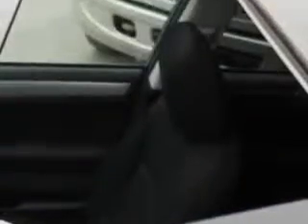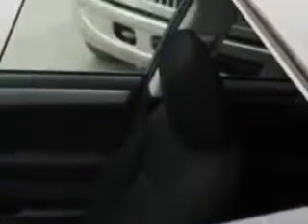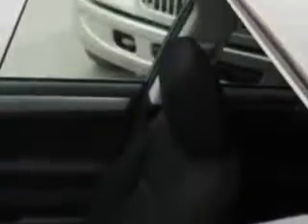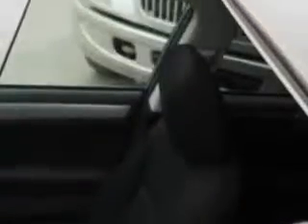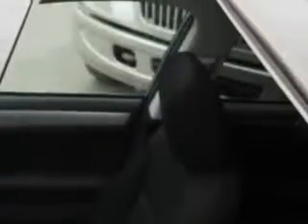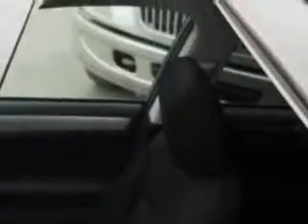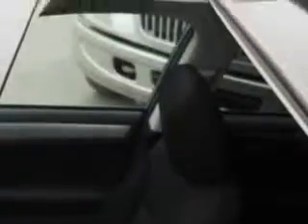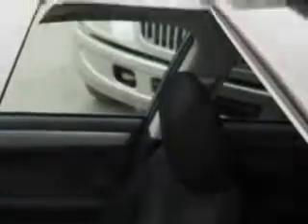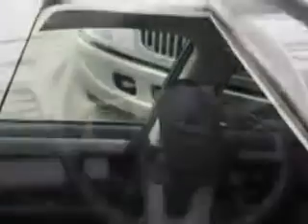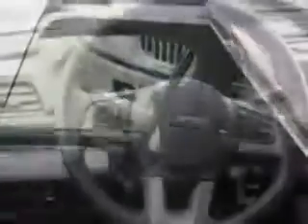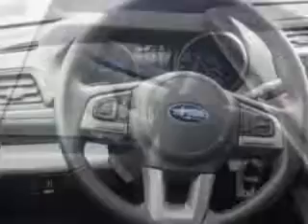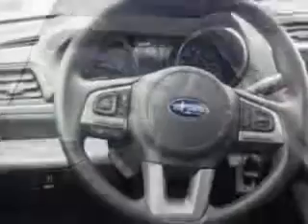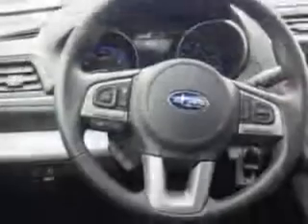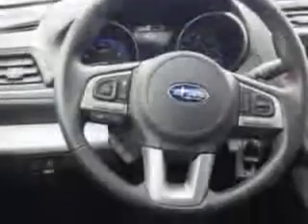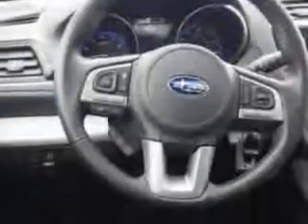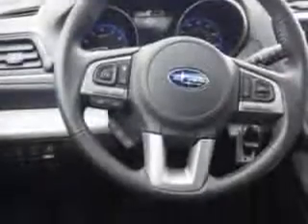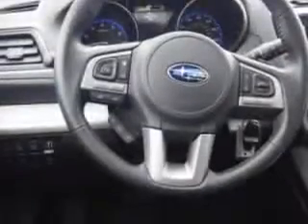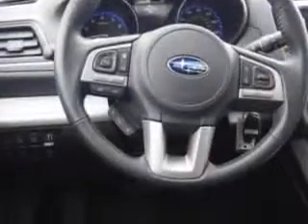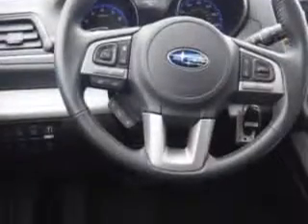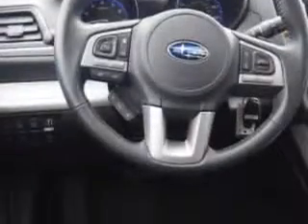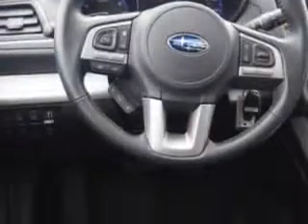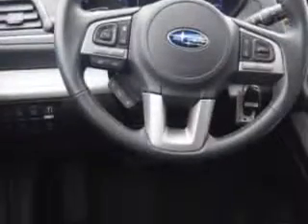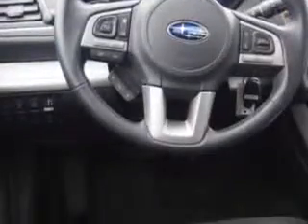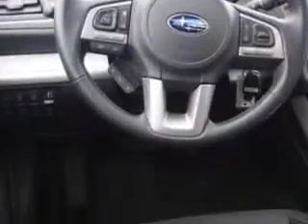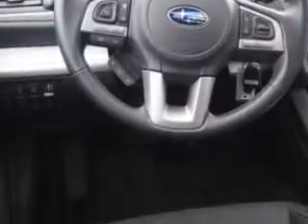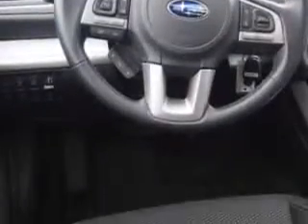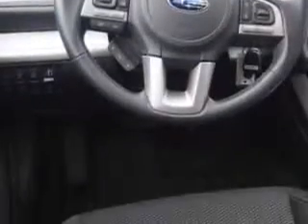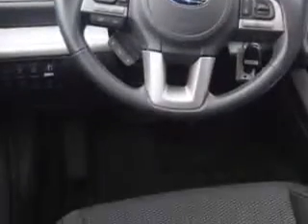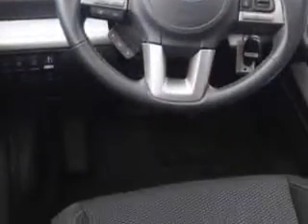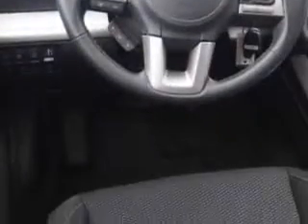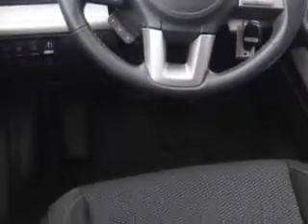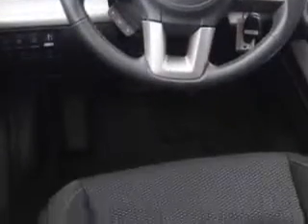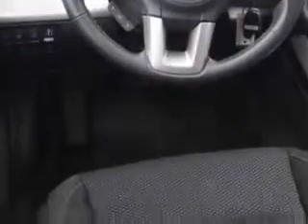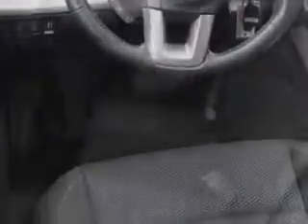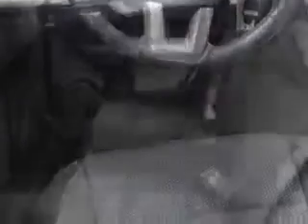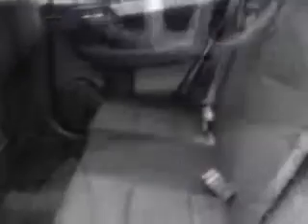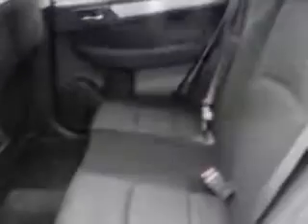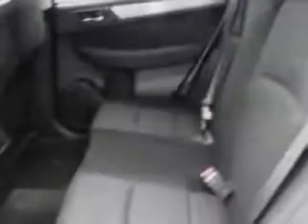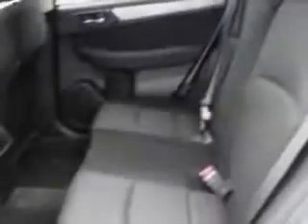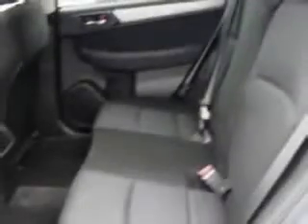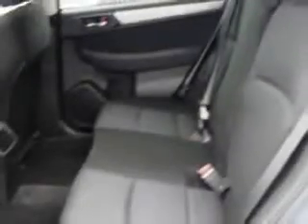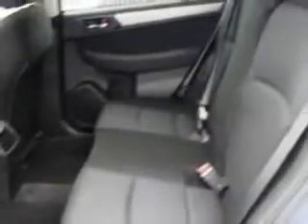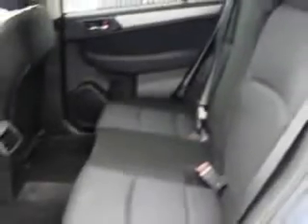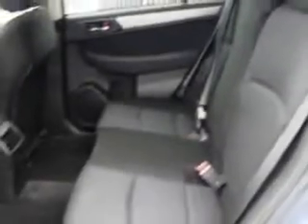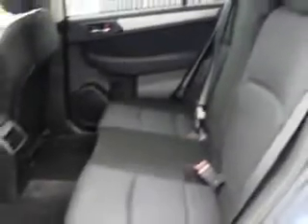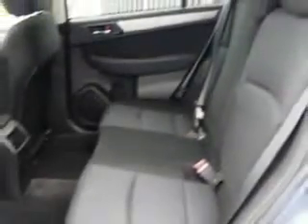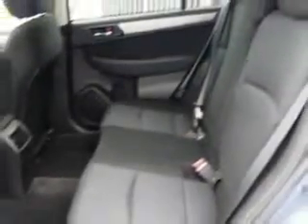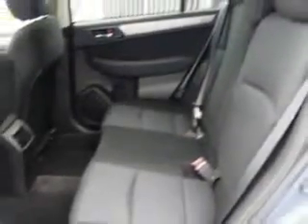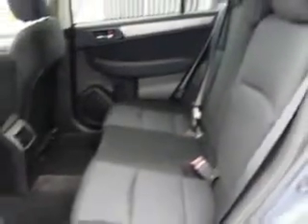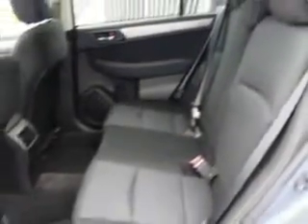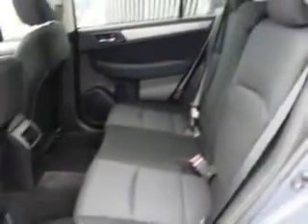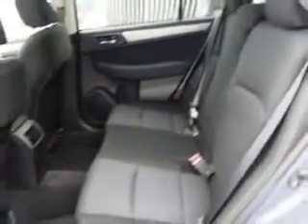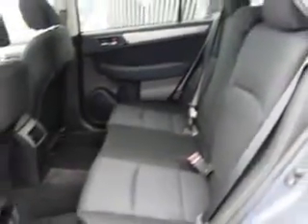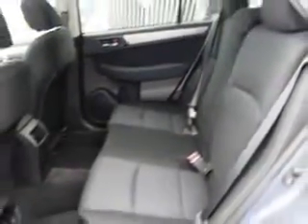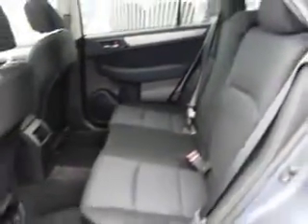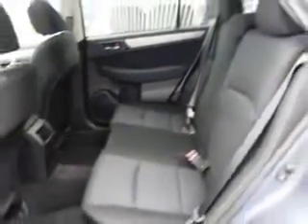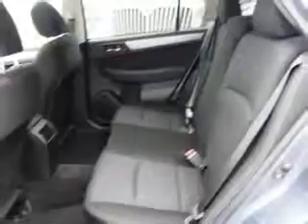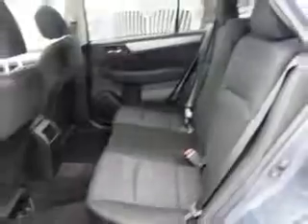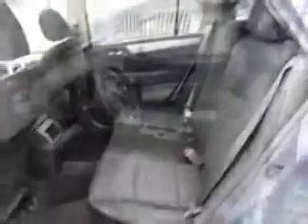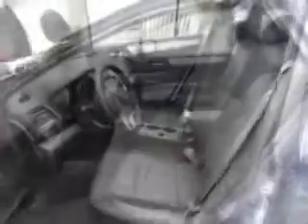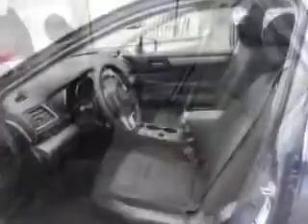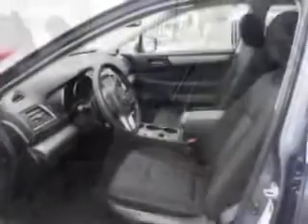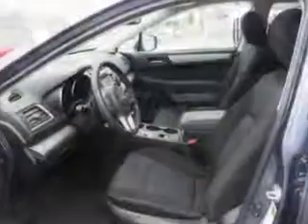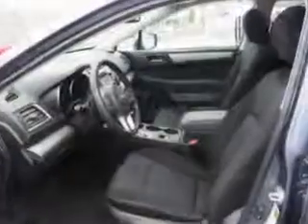Enjoy the drive and have peace of mind in this 2015 Subaru Outback. See us at W&L Subaru today.